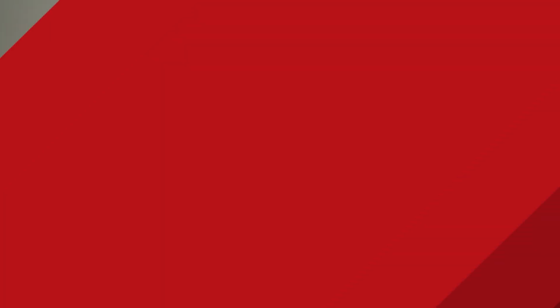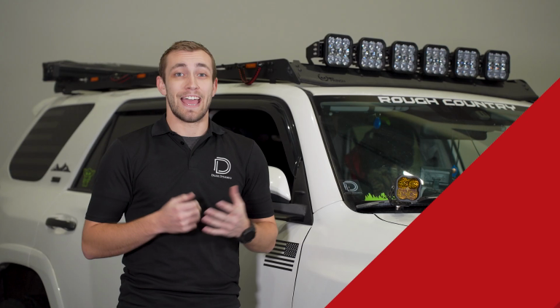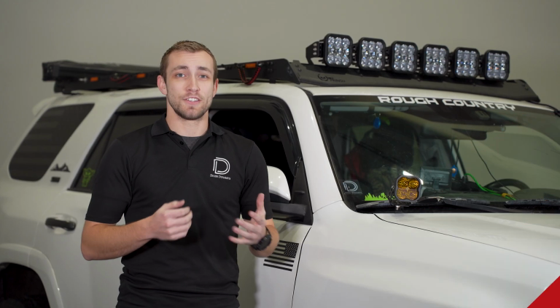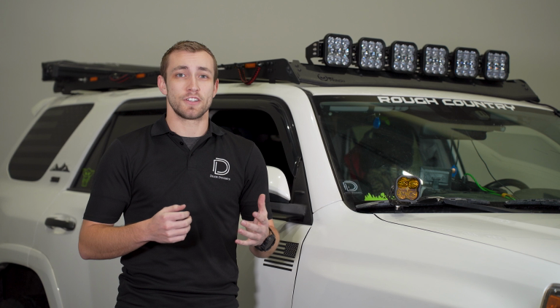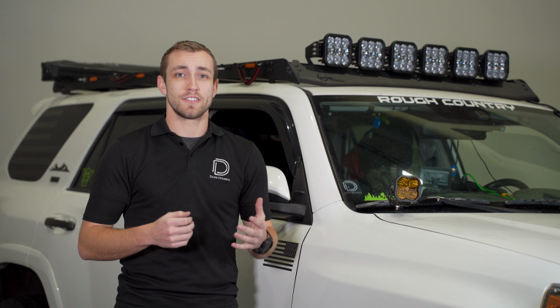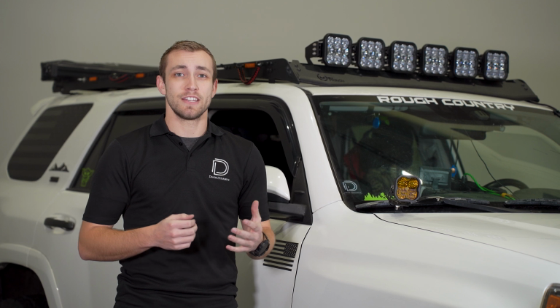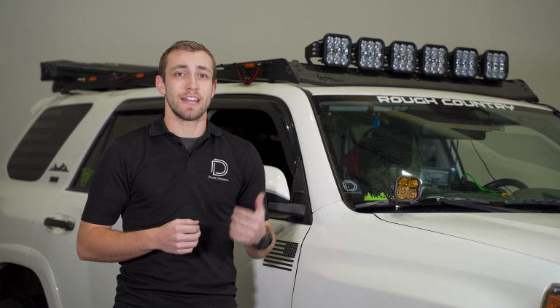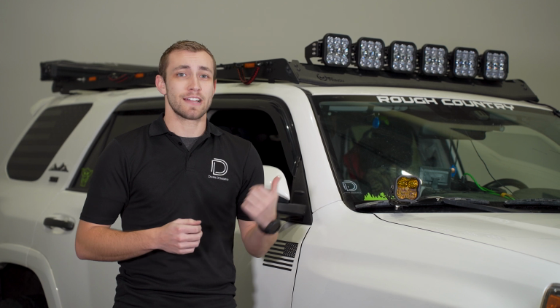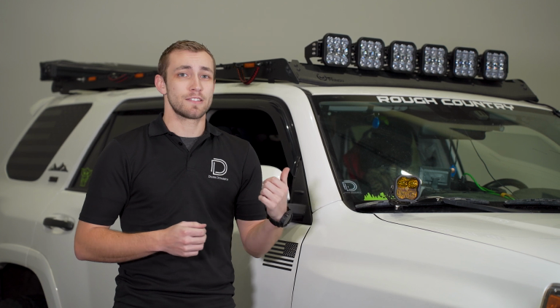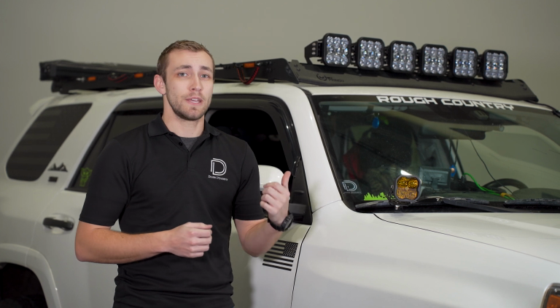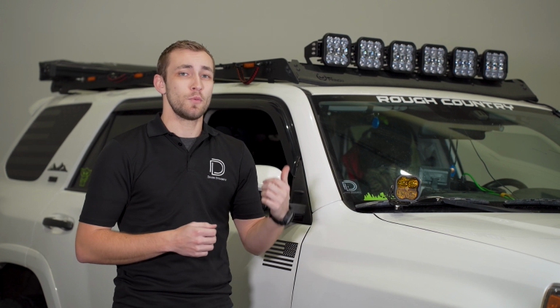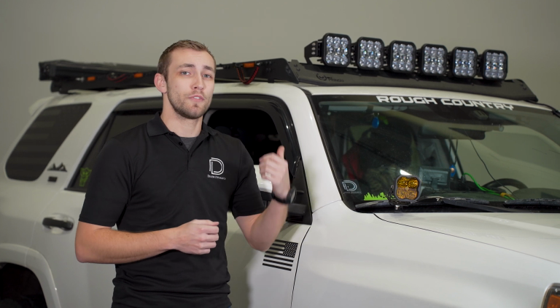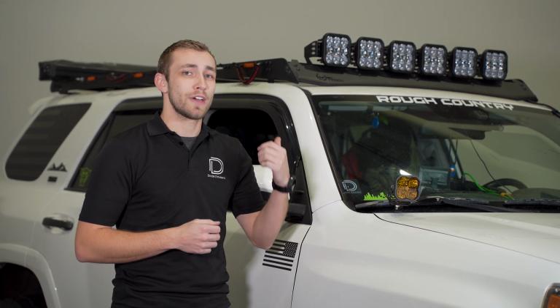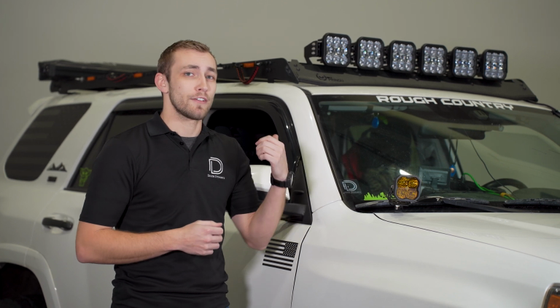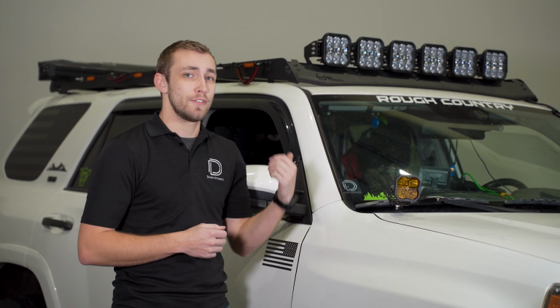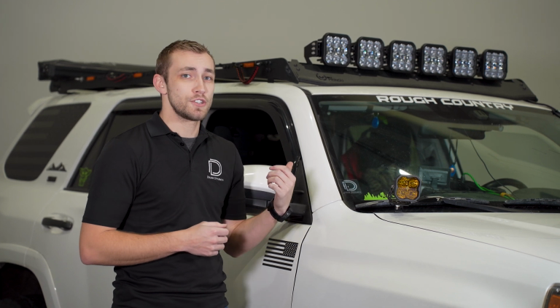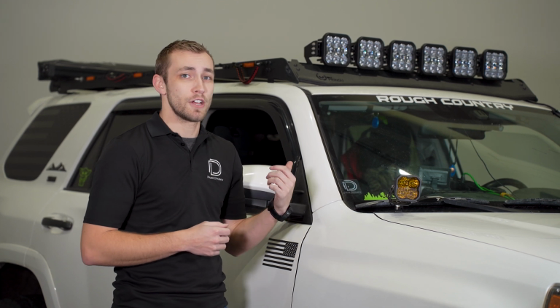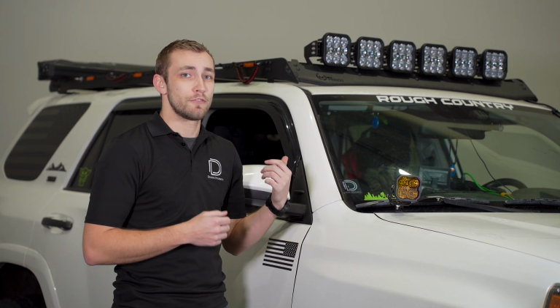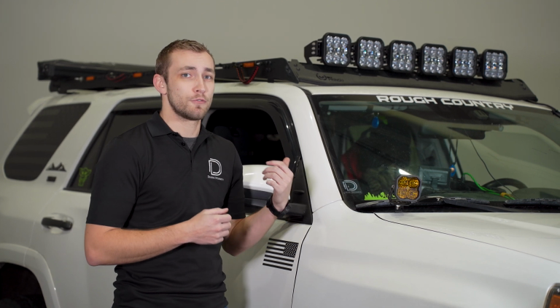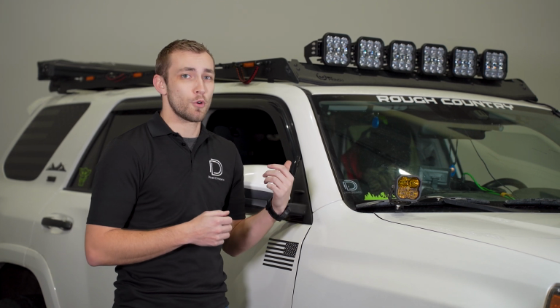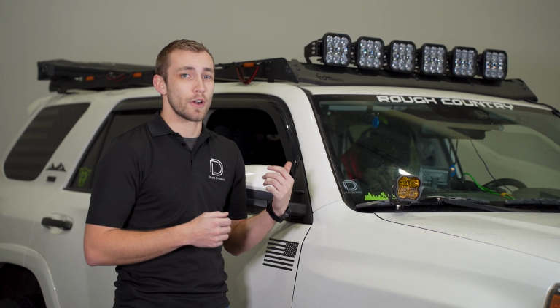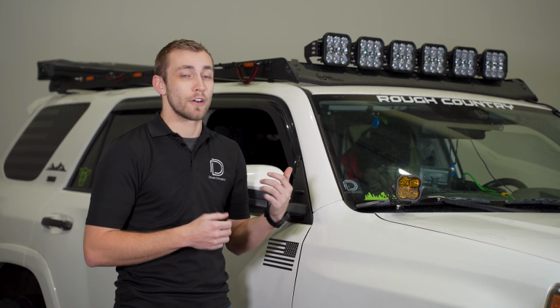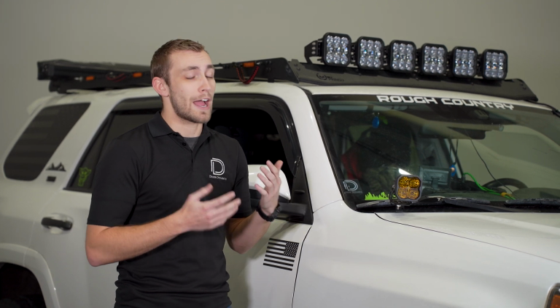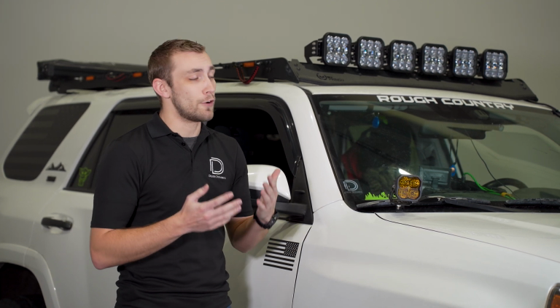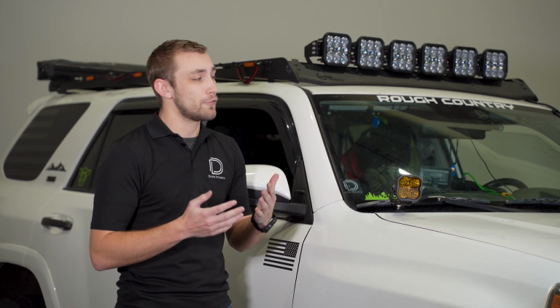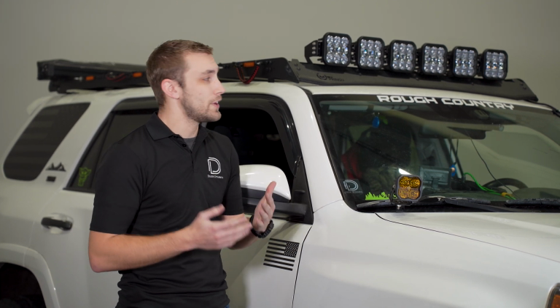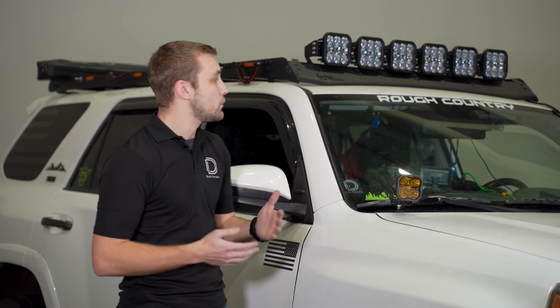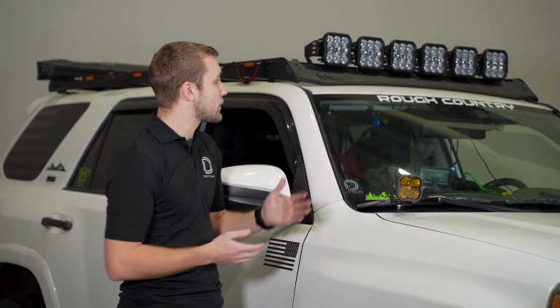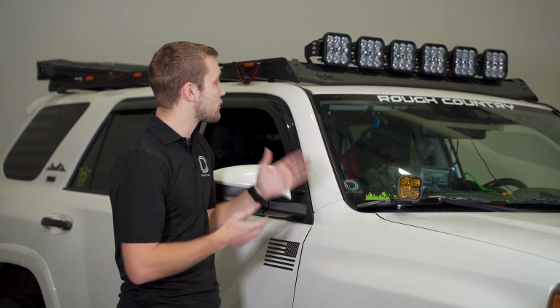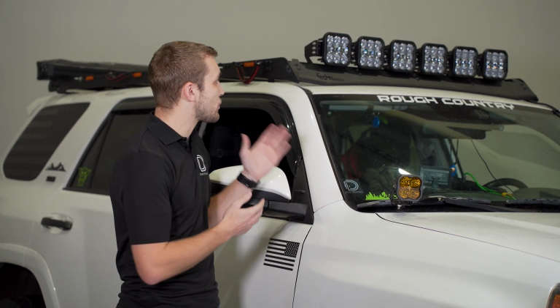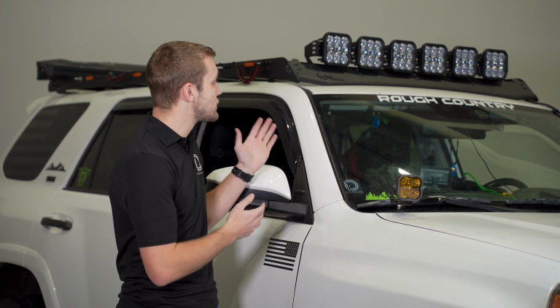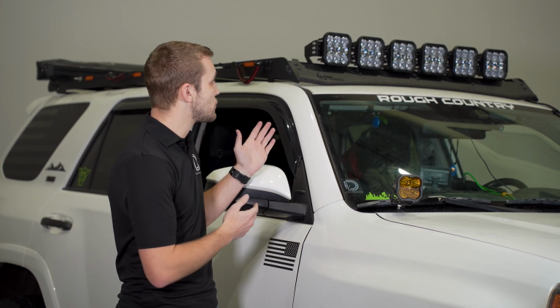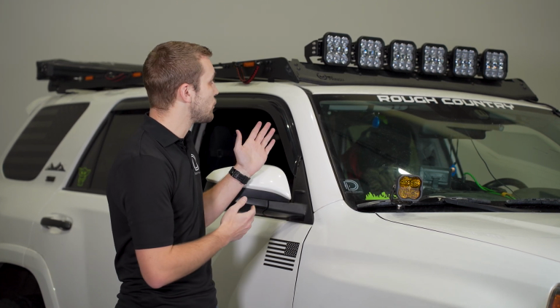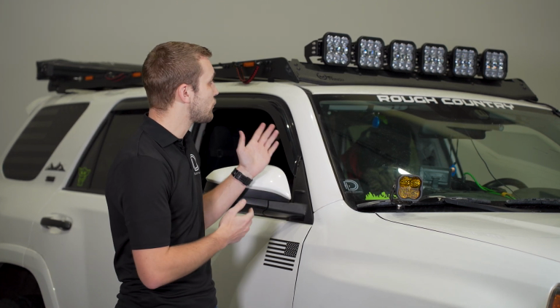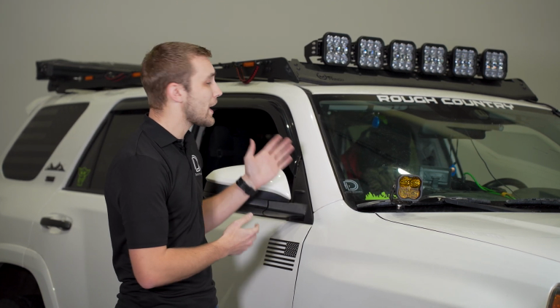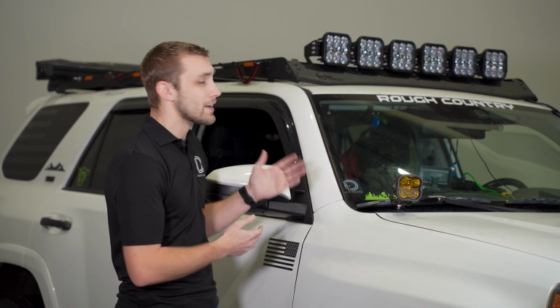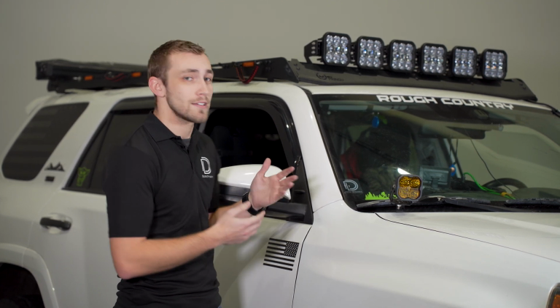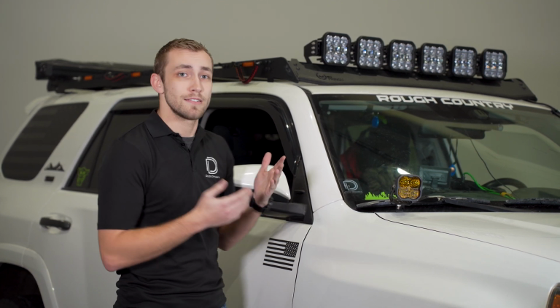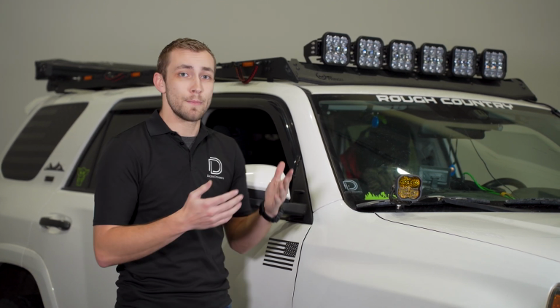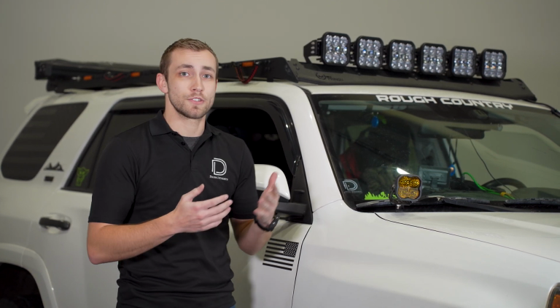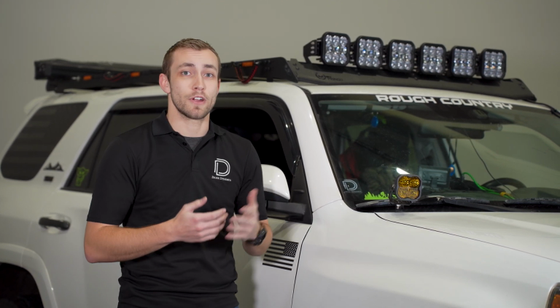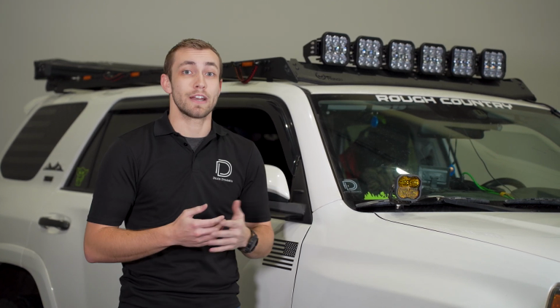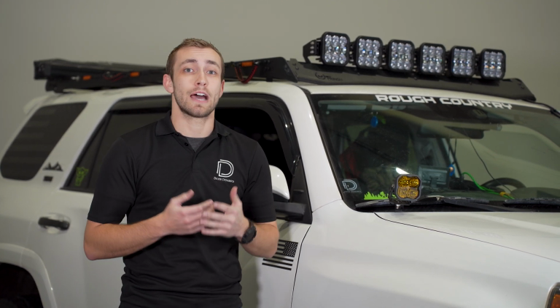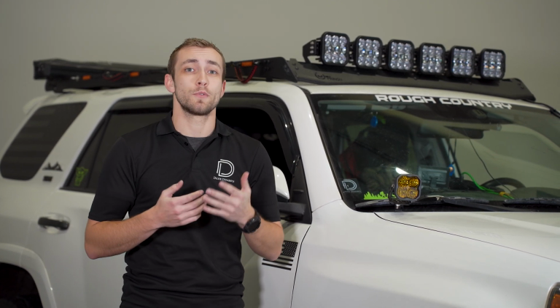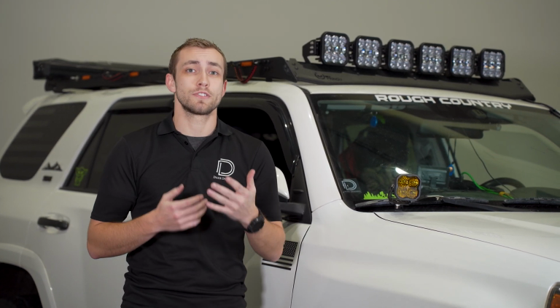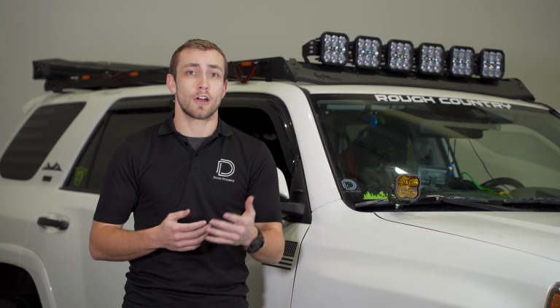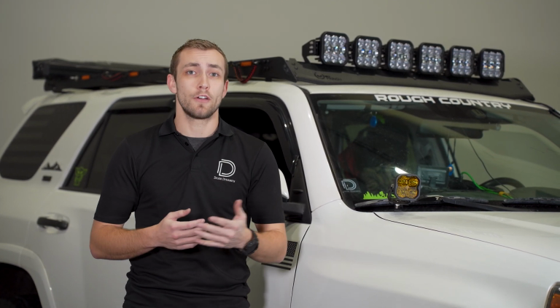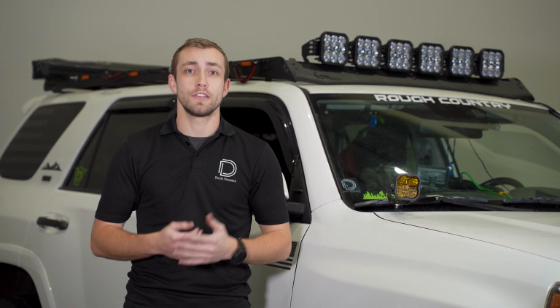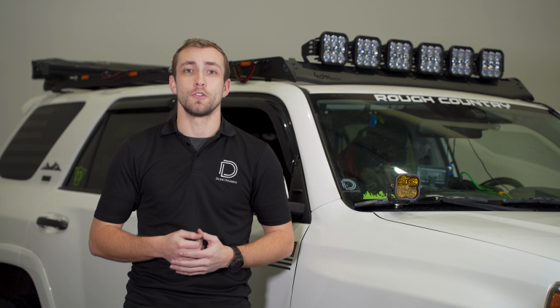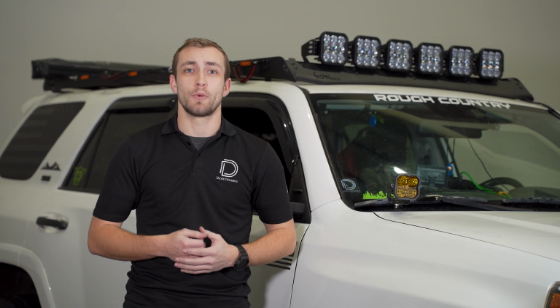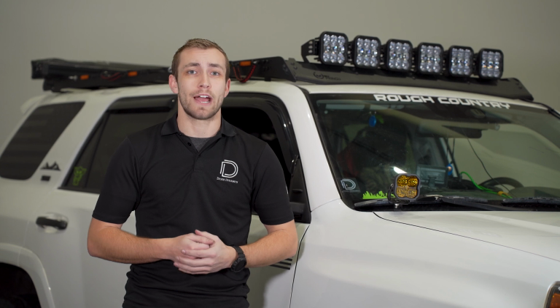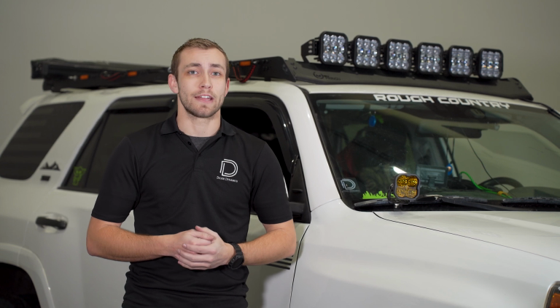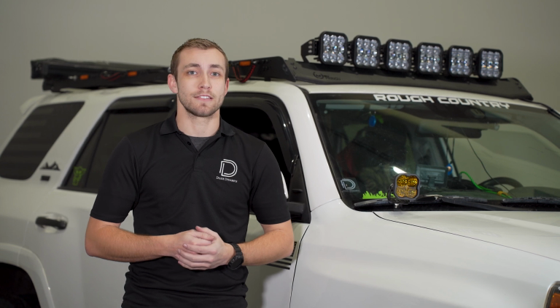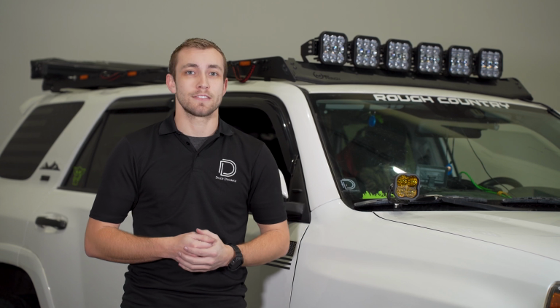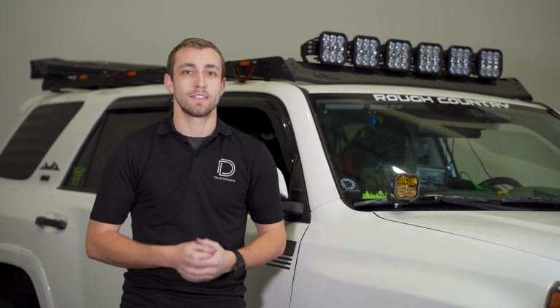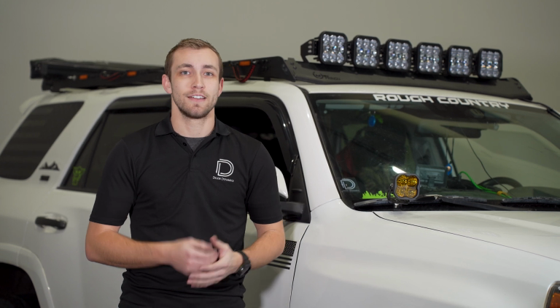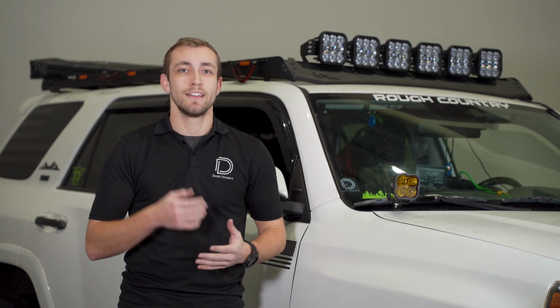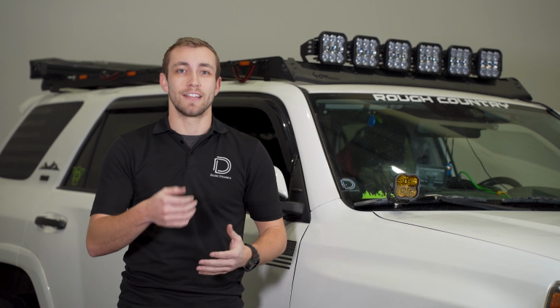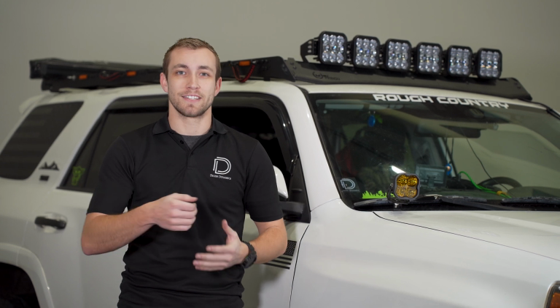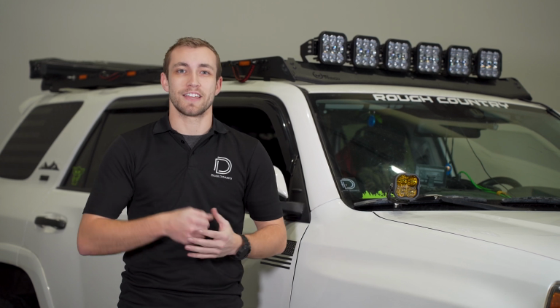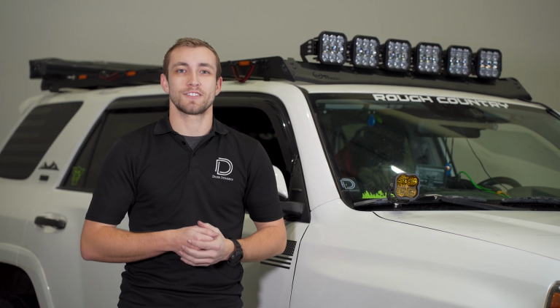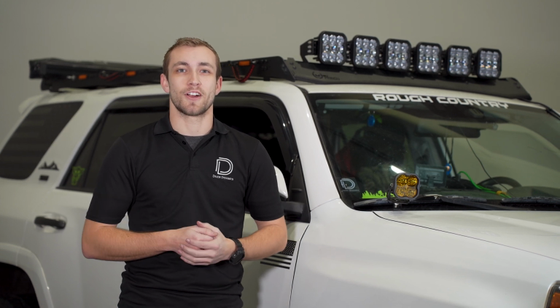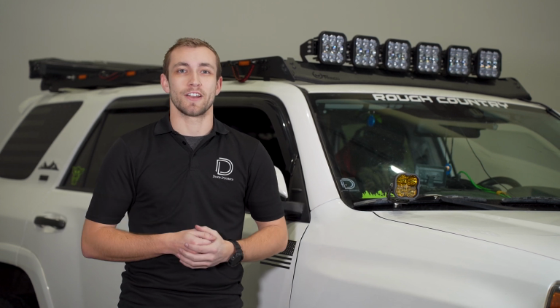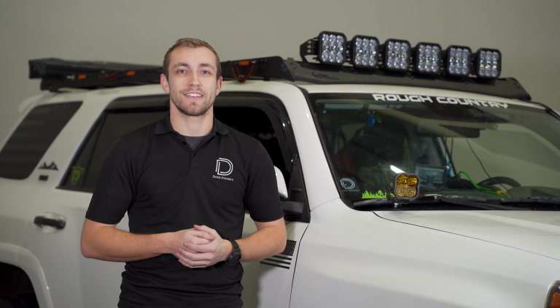As you can see next to me, we've got a 5th Gen 4Runner outfitted with the Prinsu roof rack to demonstrate how to install these new brackets. Let's get started.